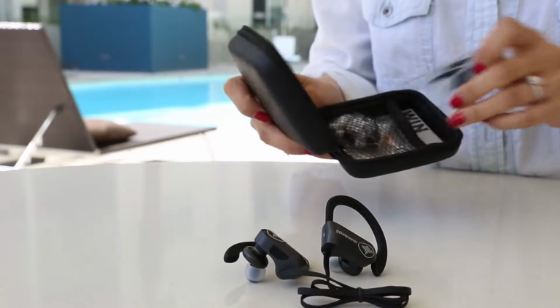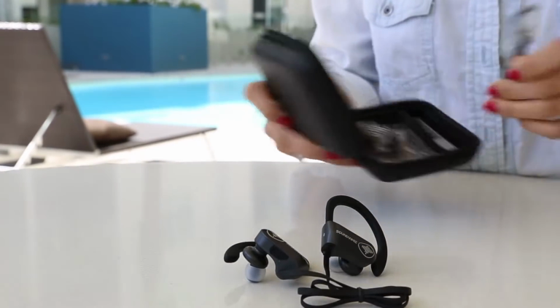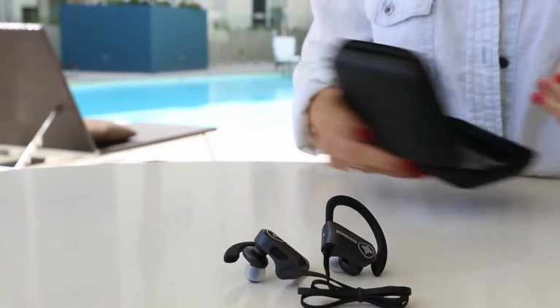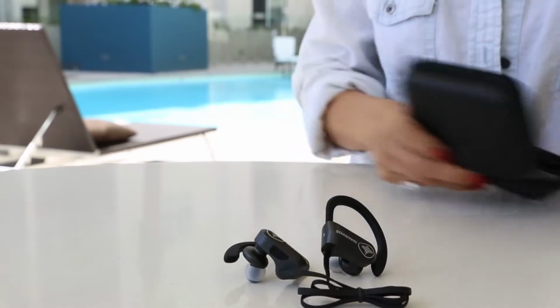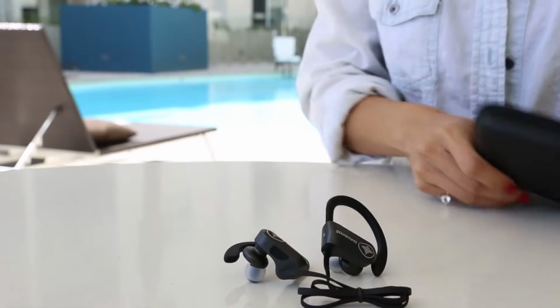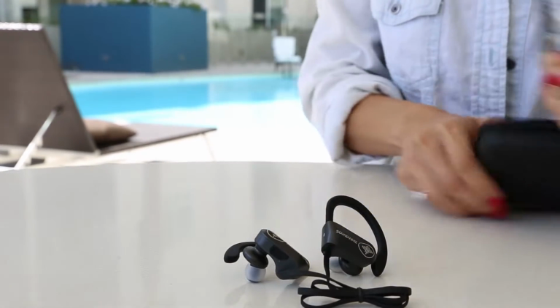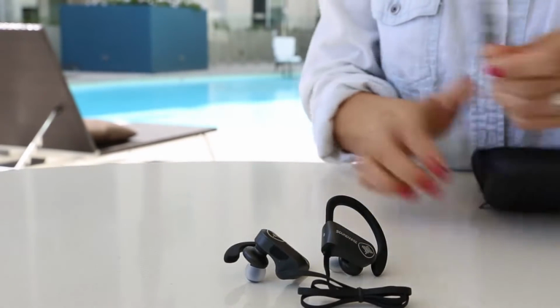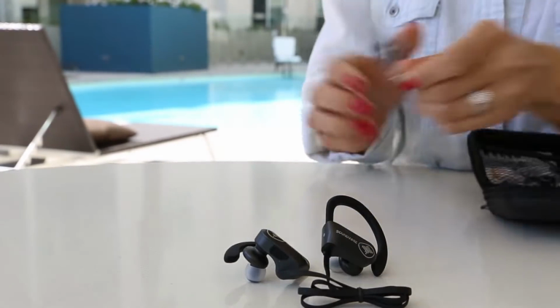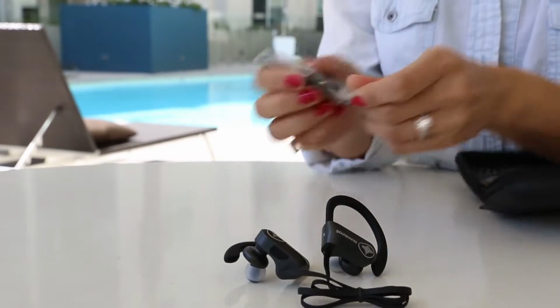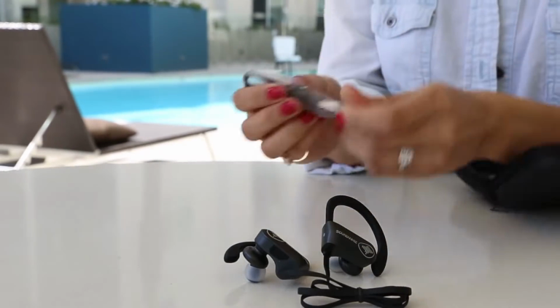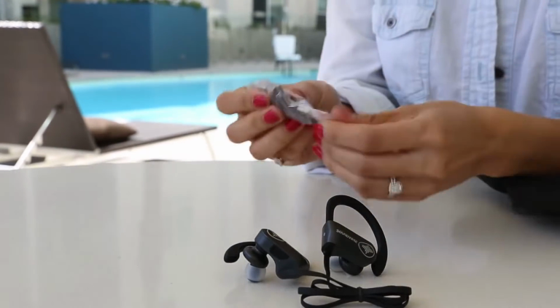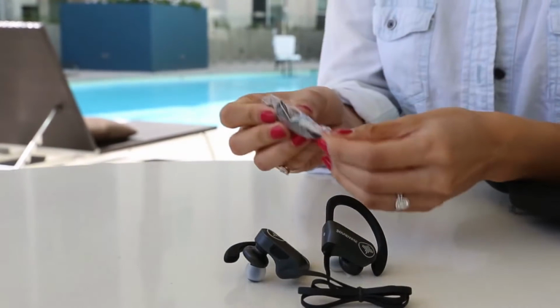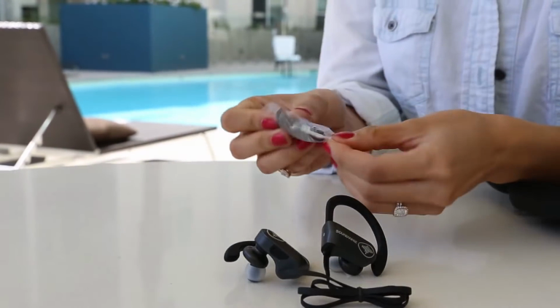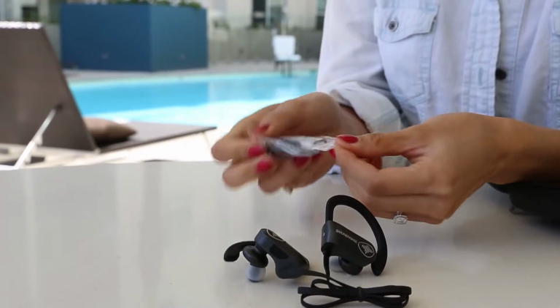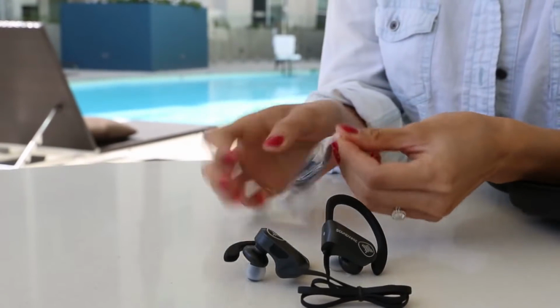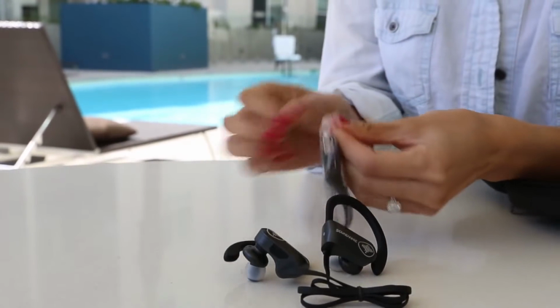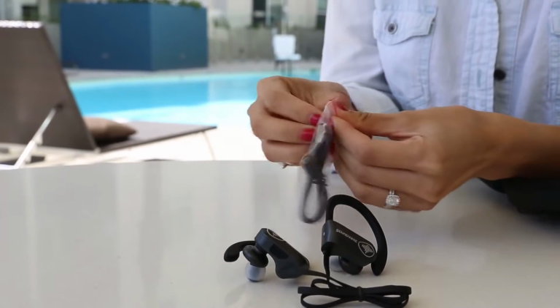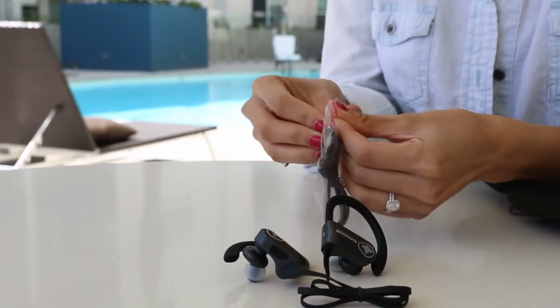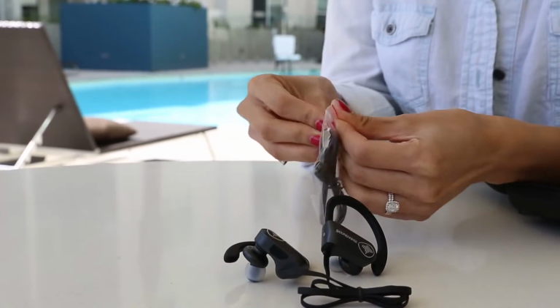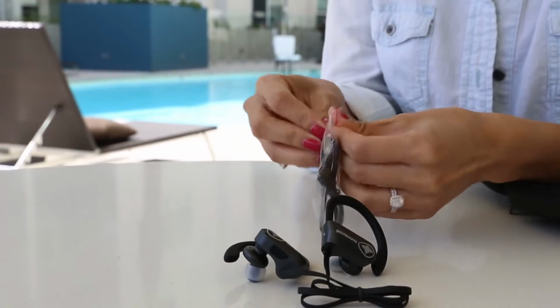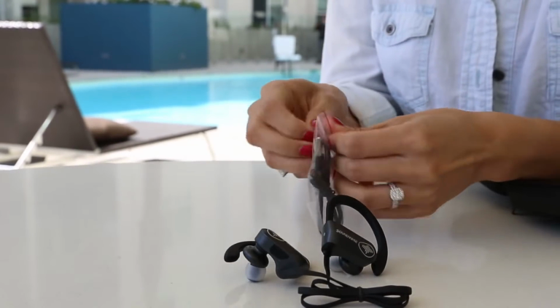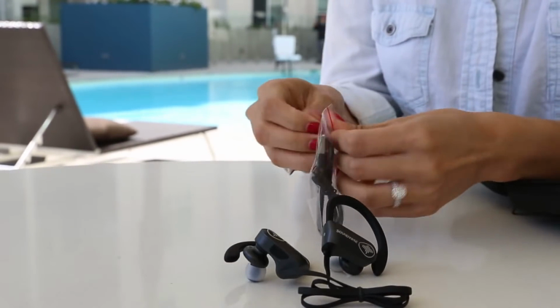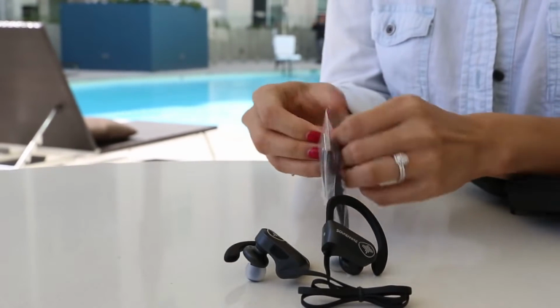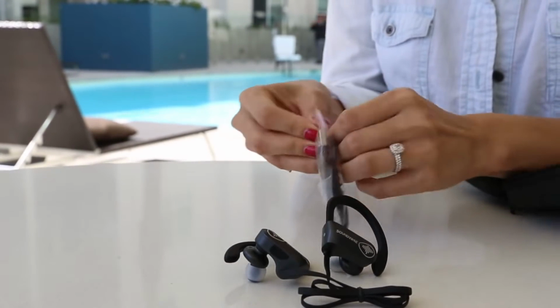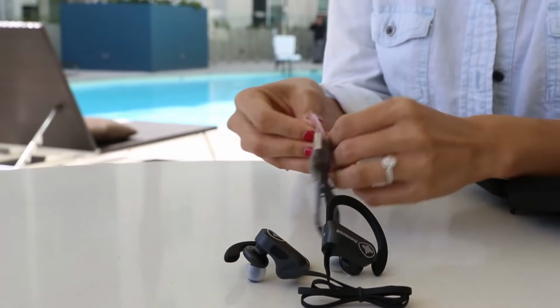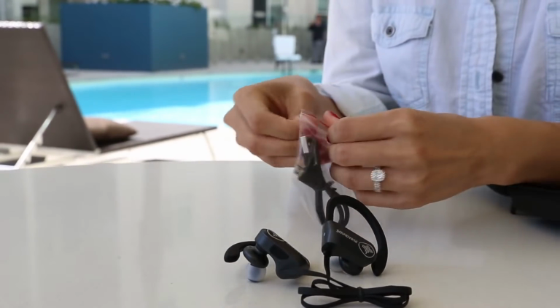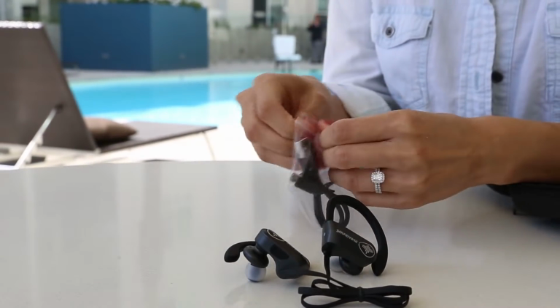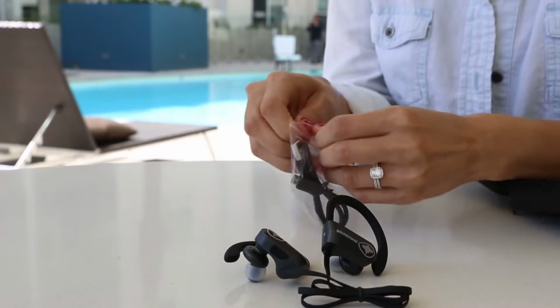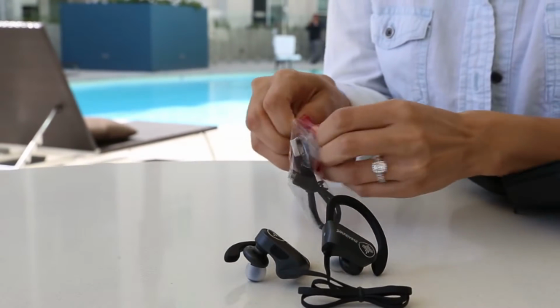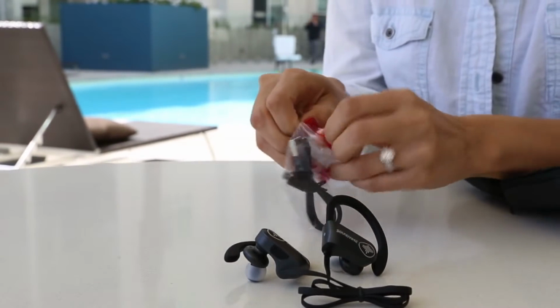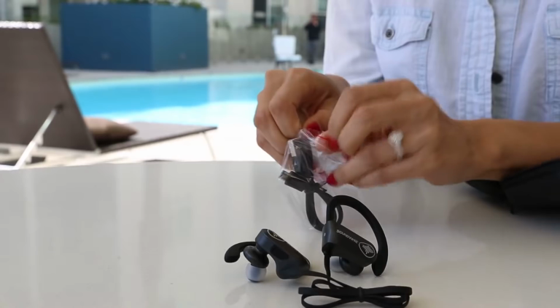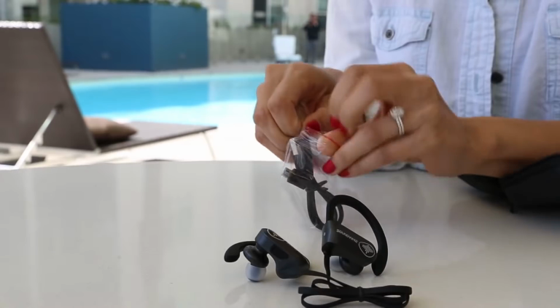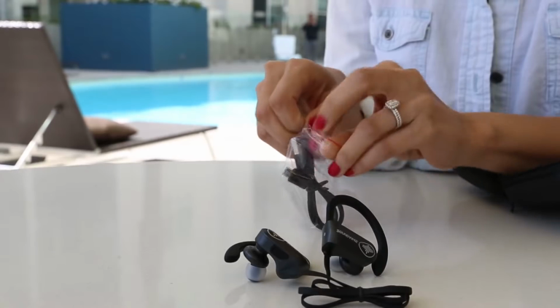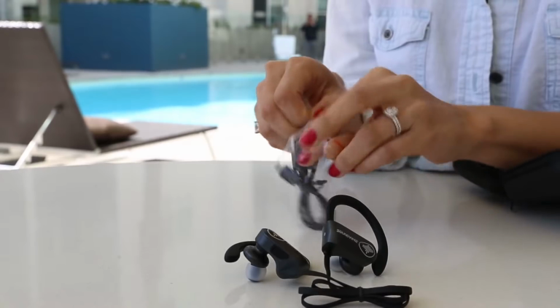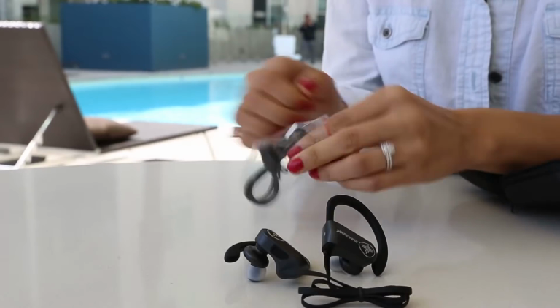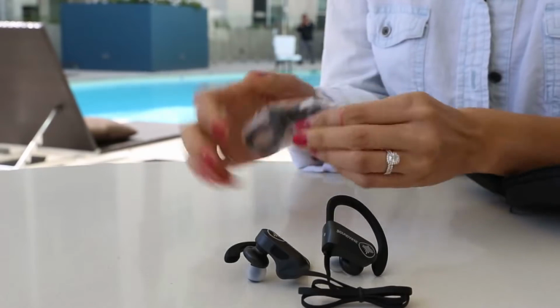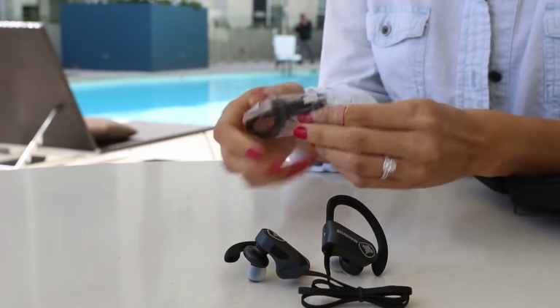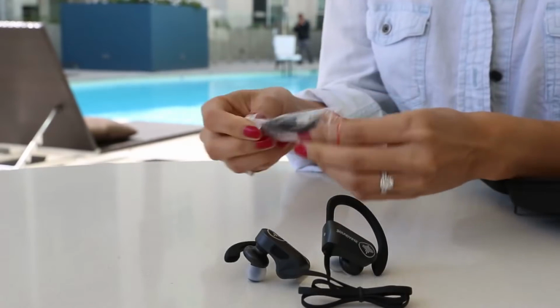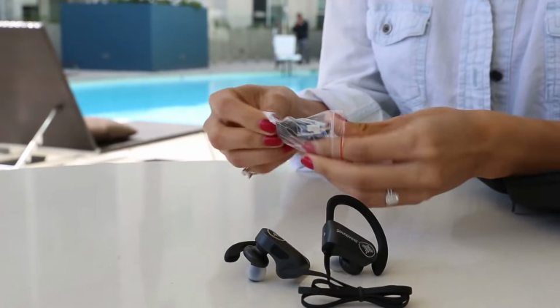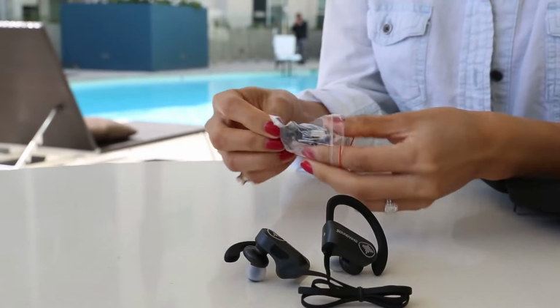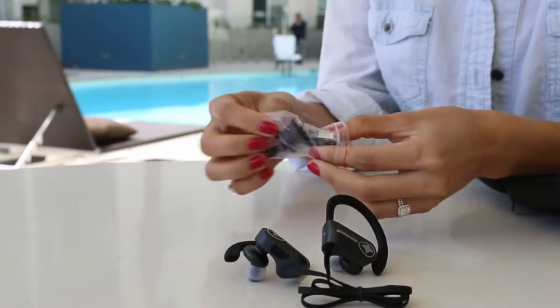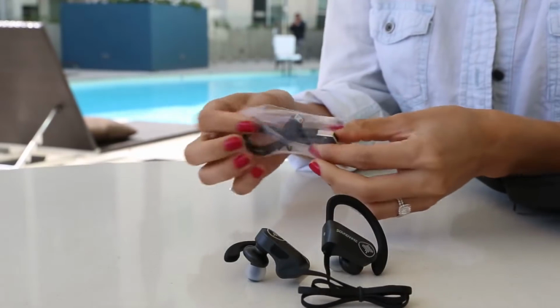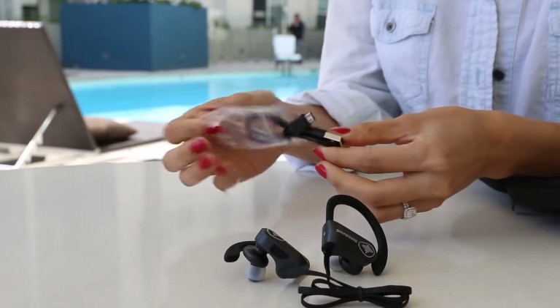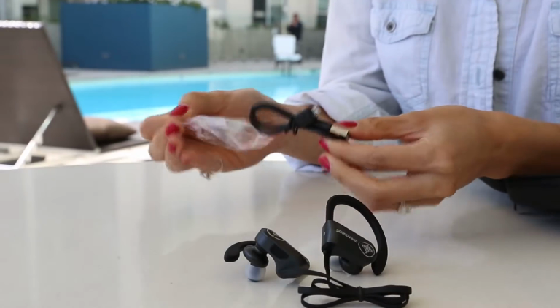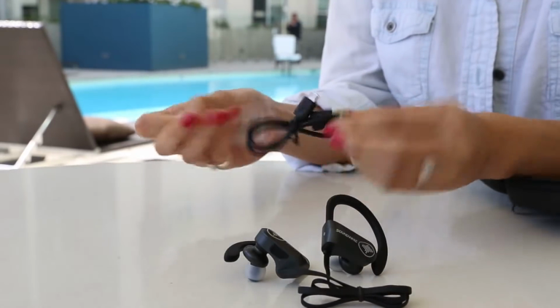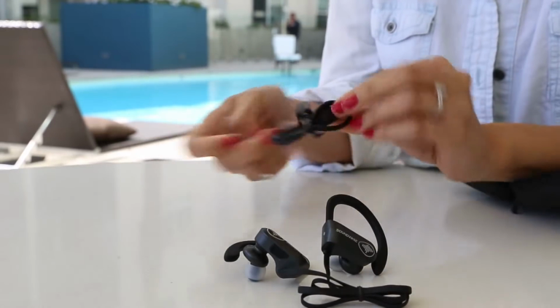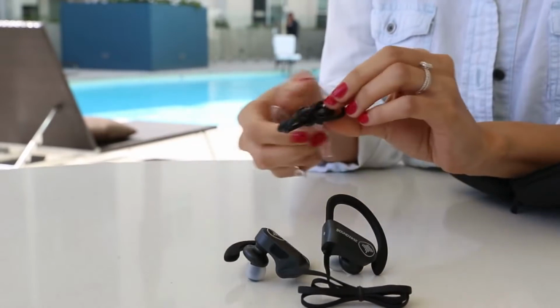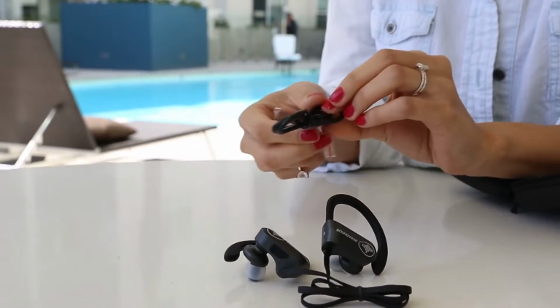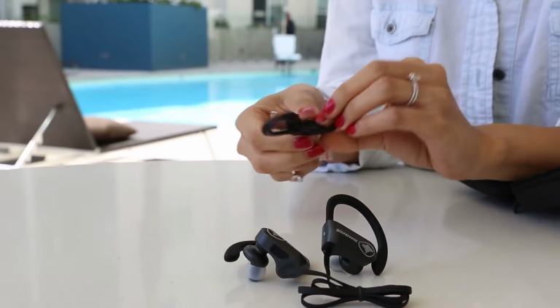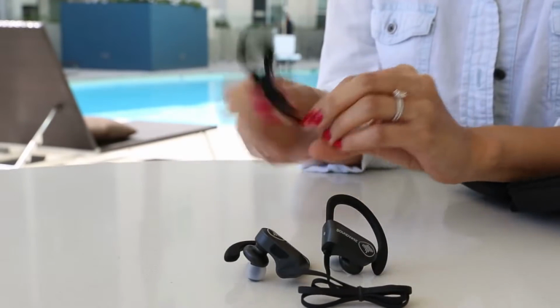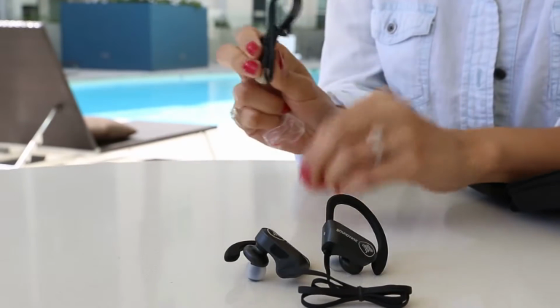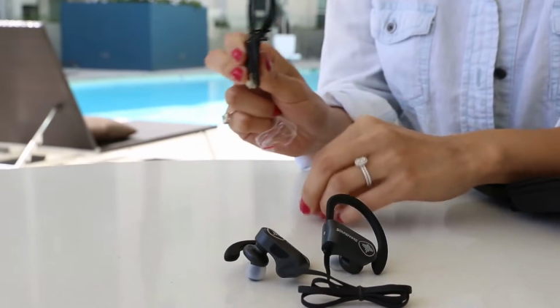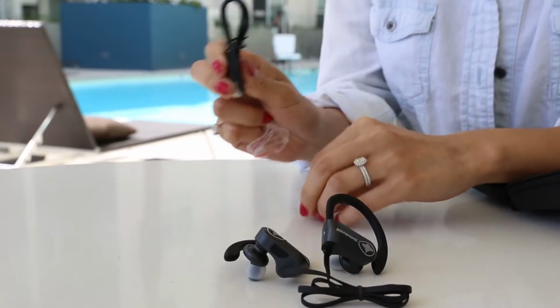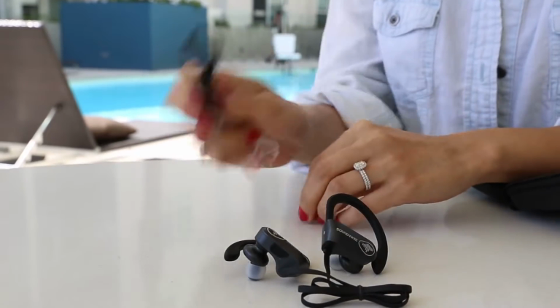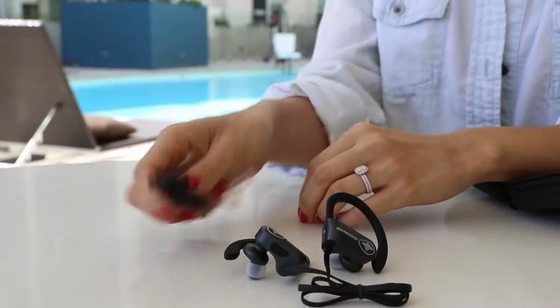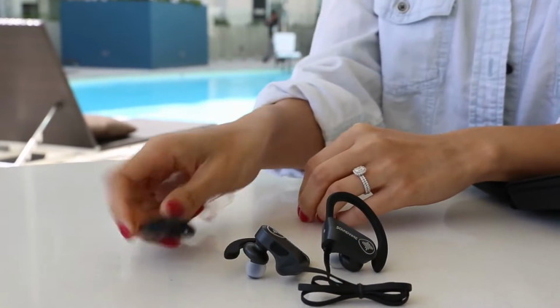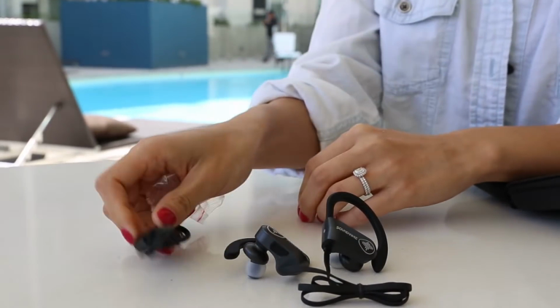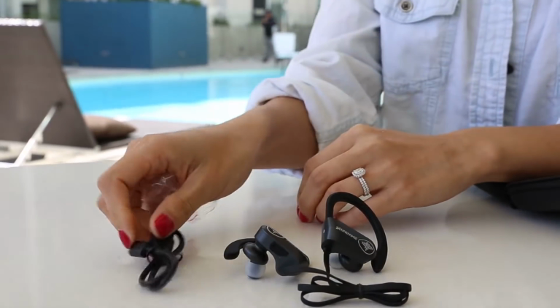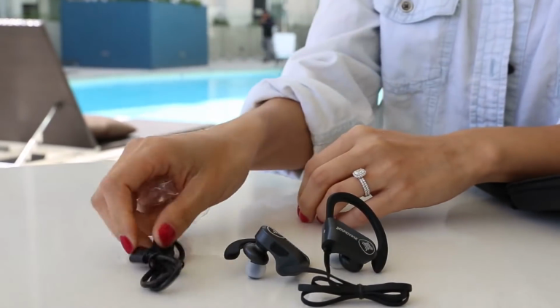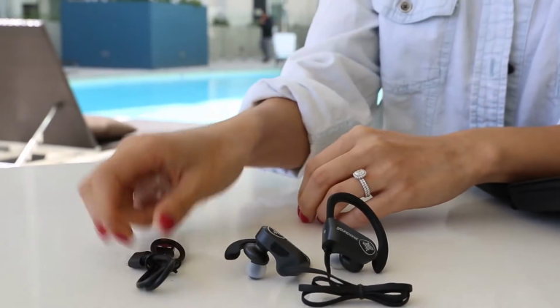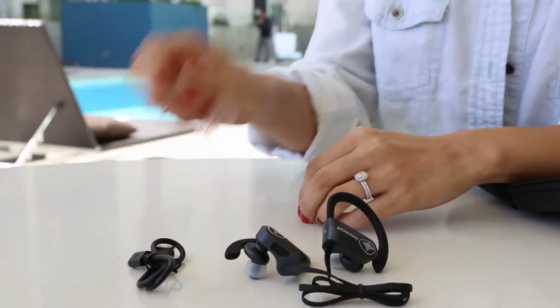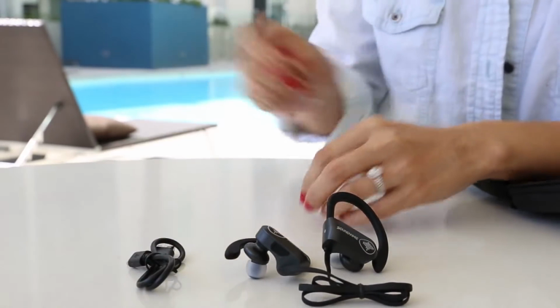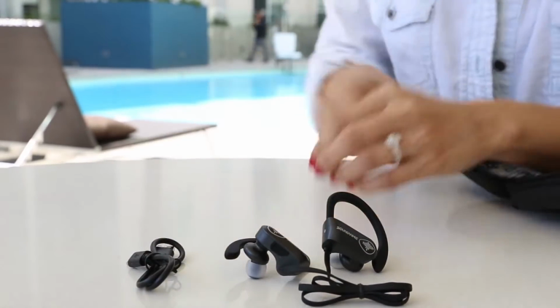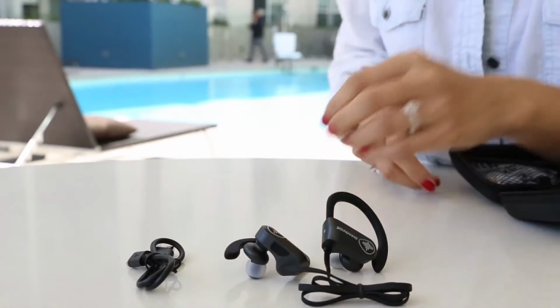Let's see what's next. This is the charger, USB connection. Pretty small, huh?